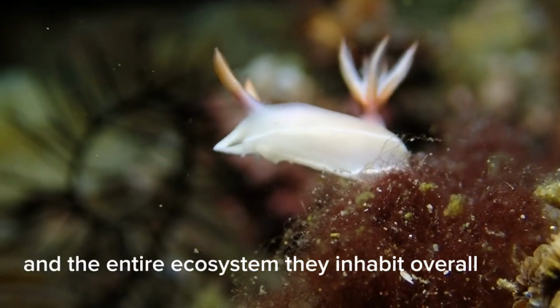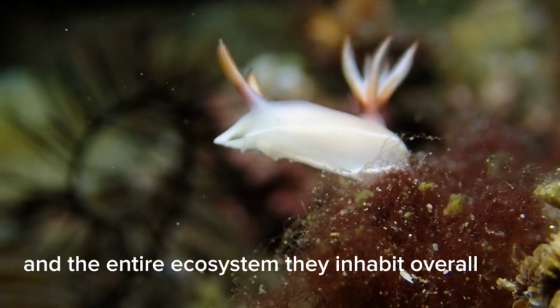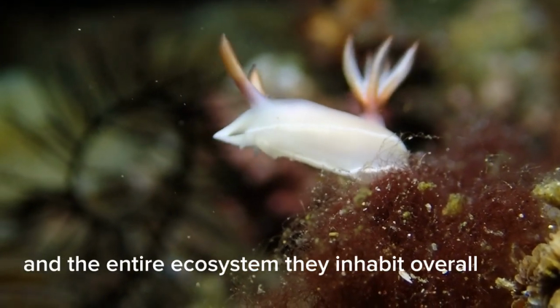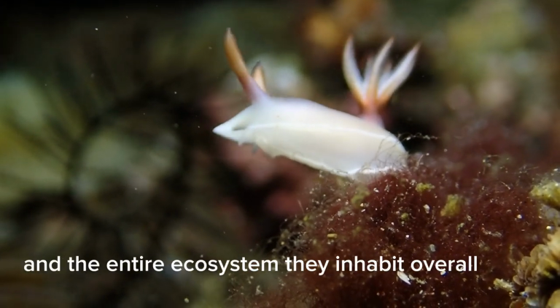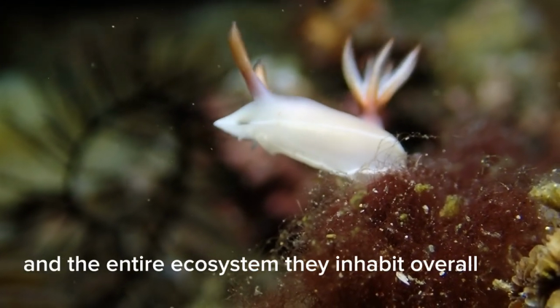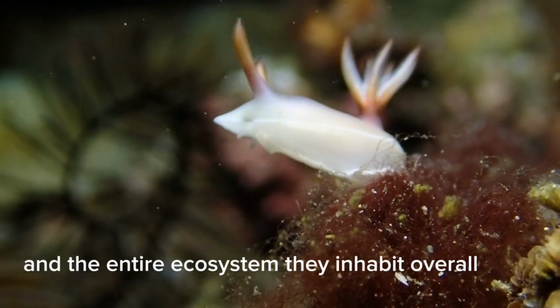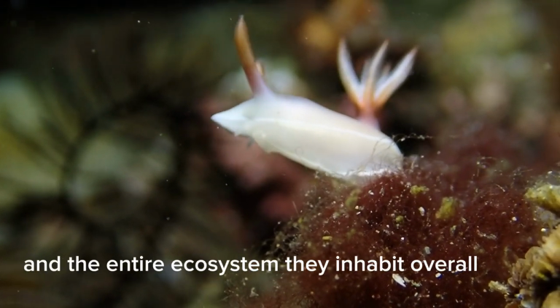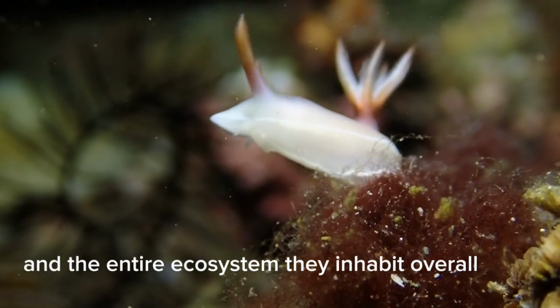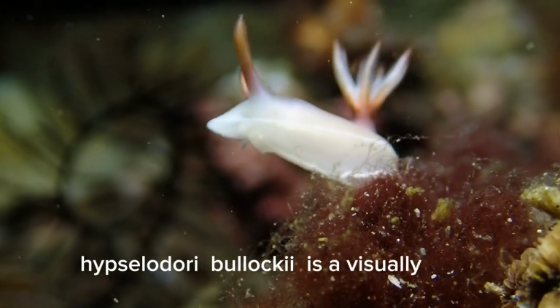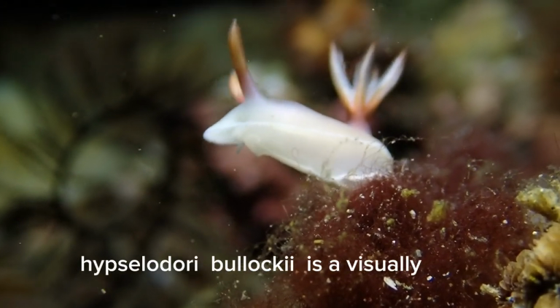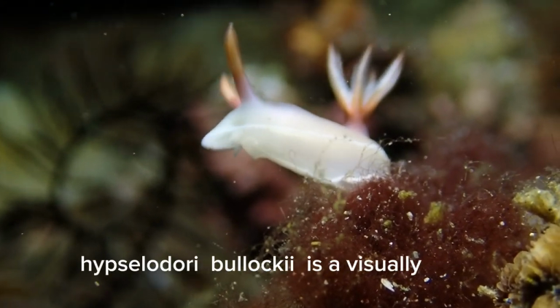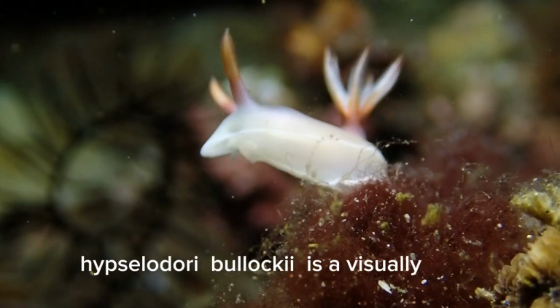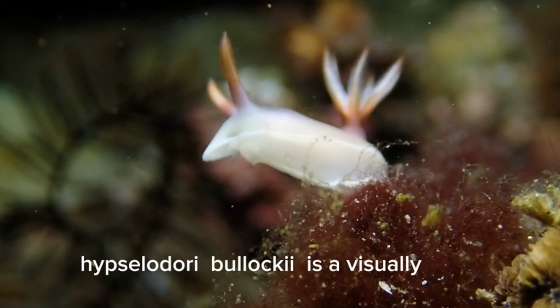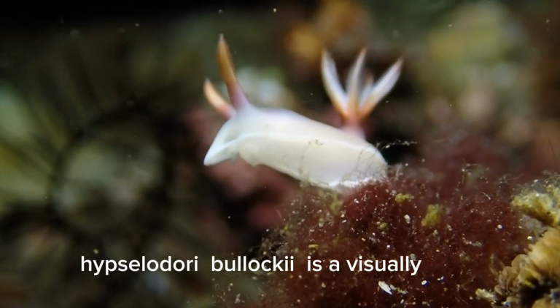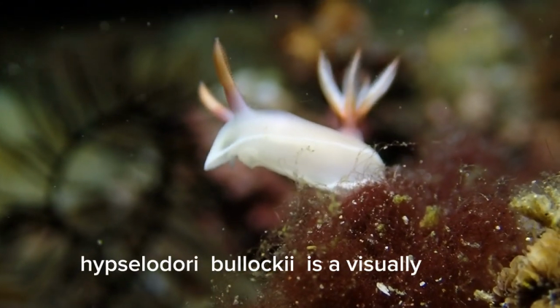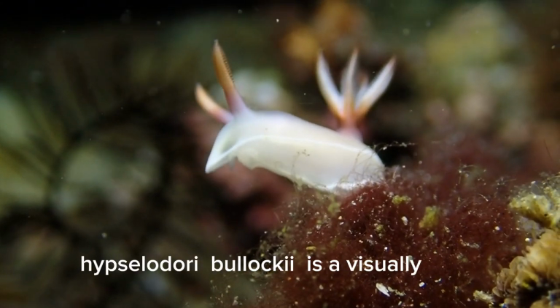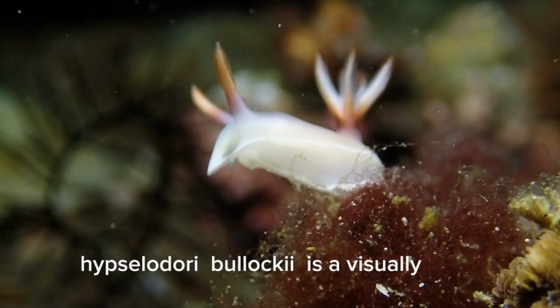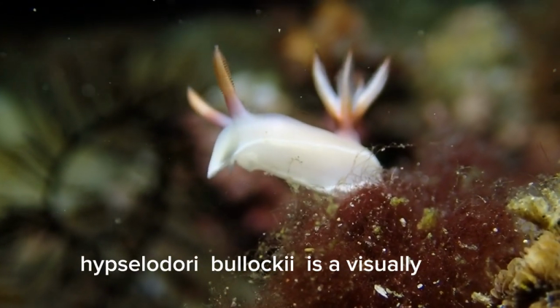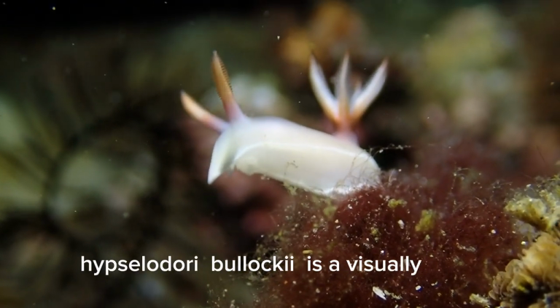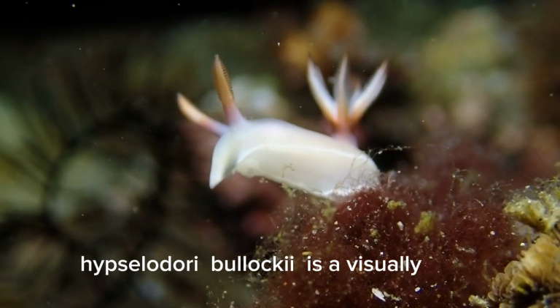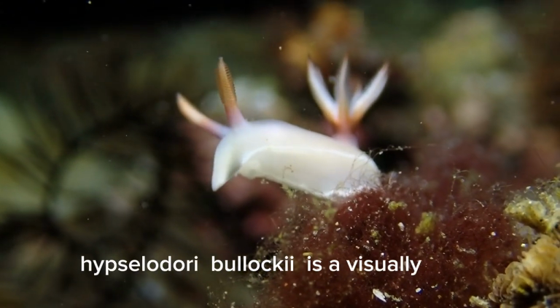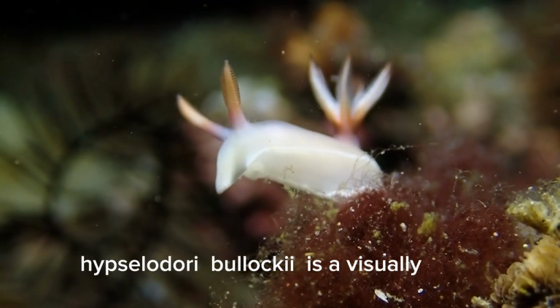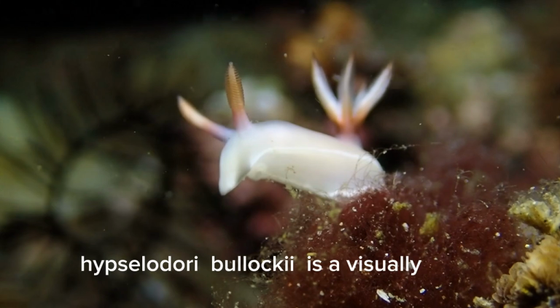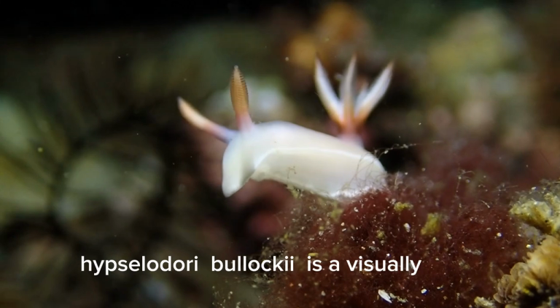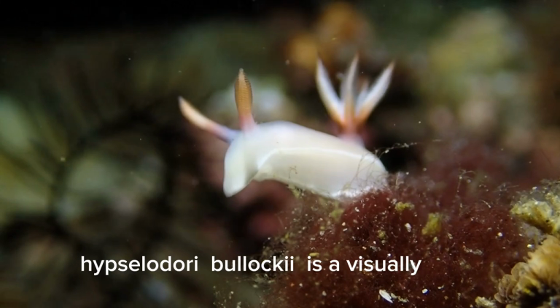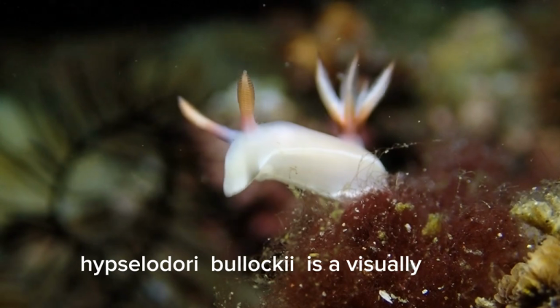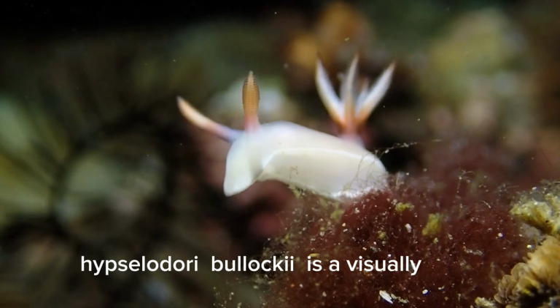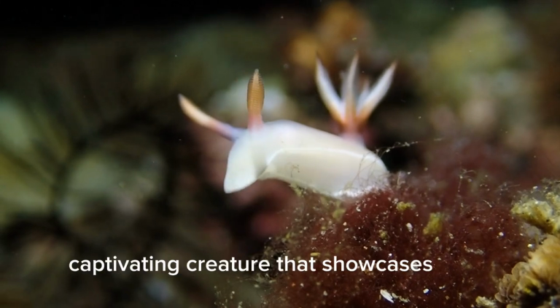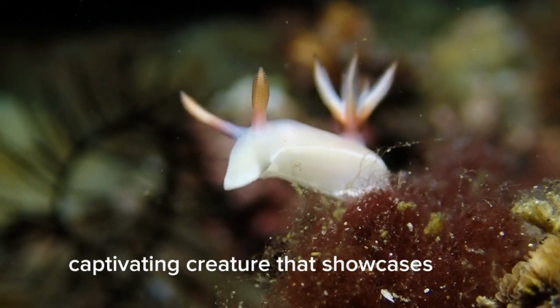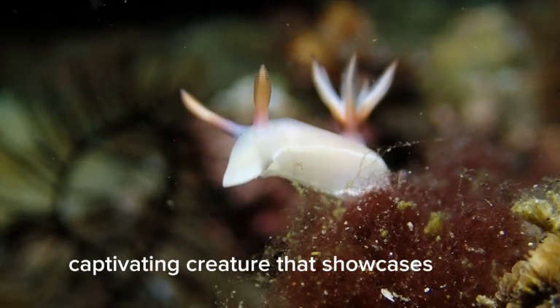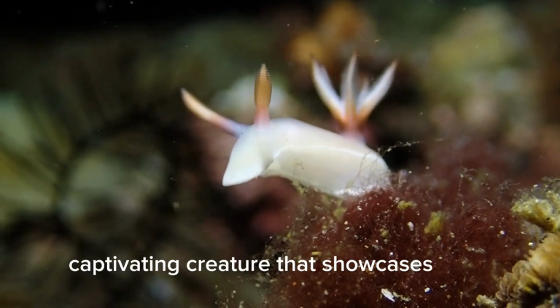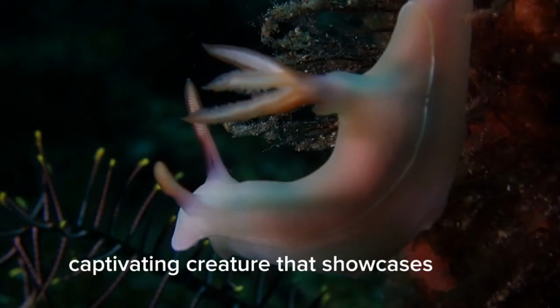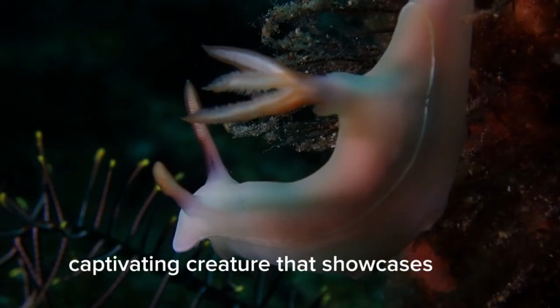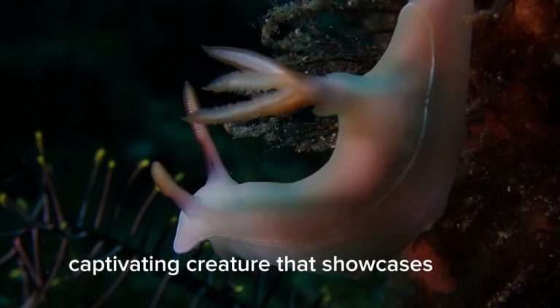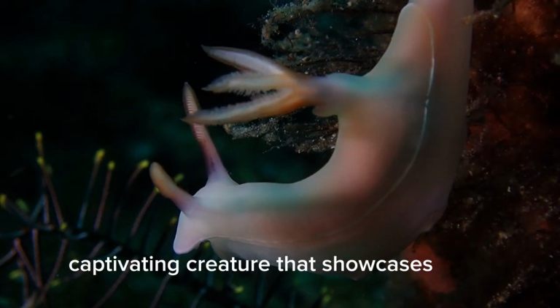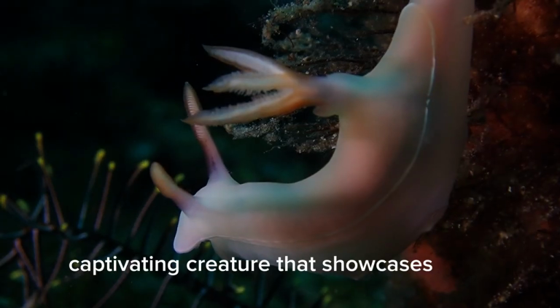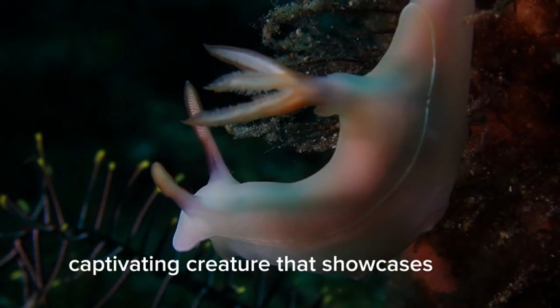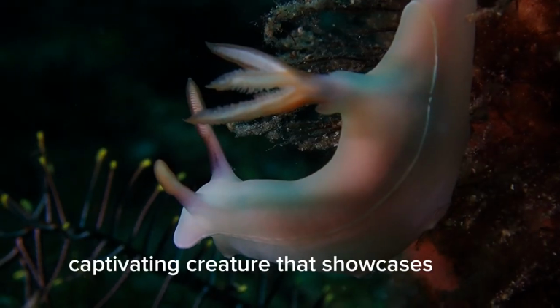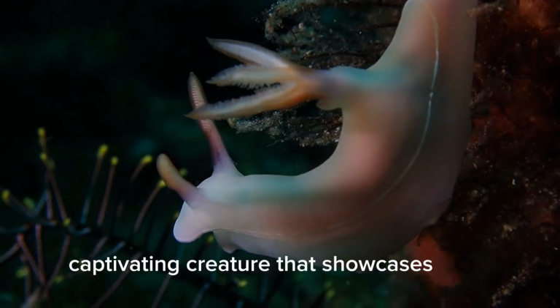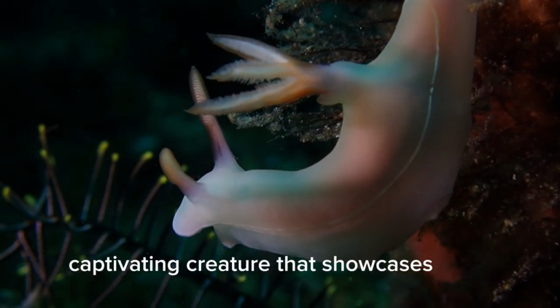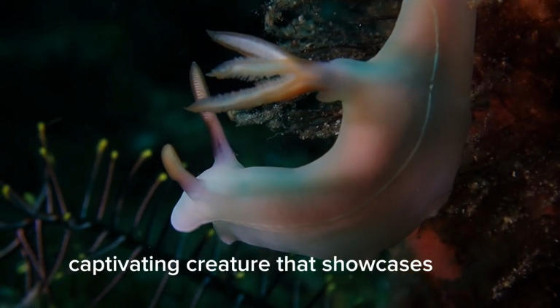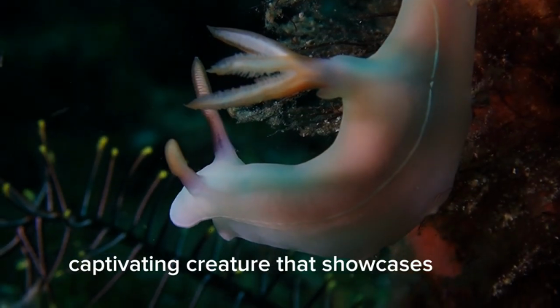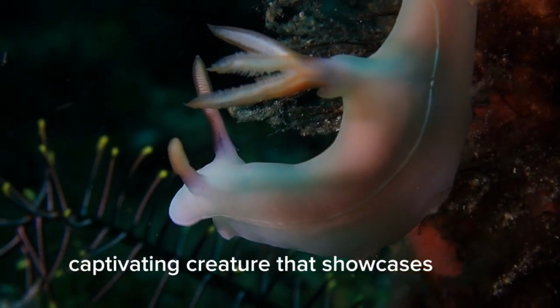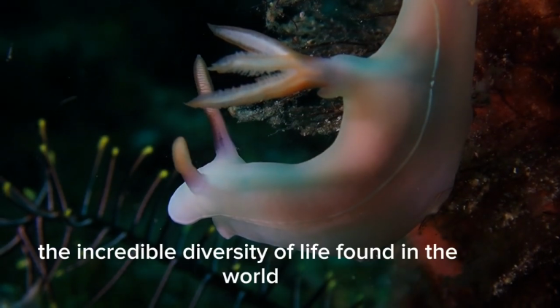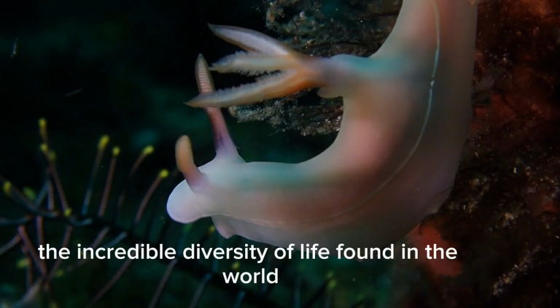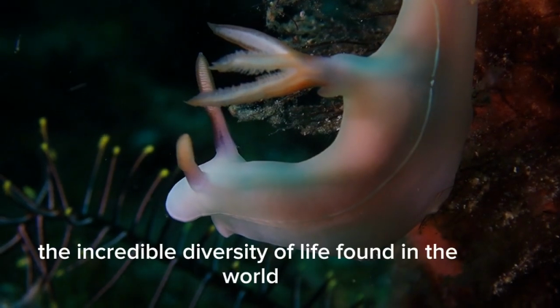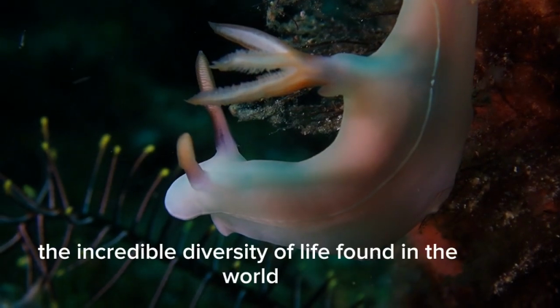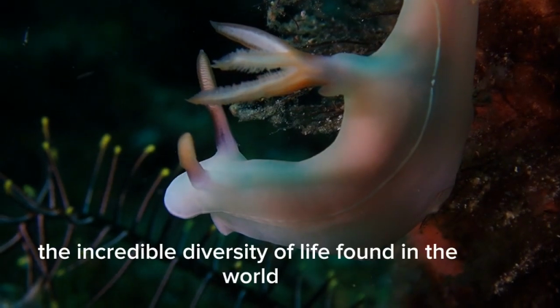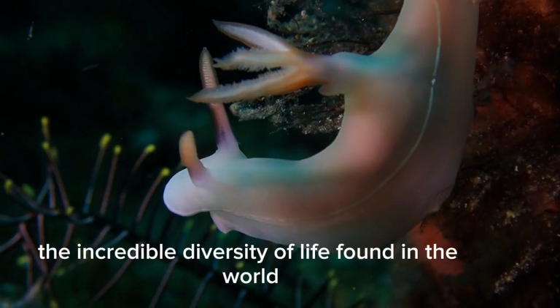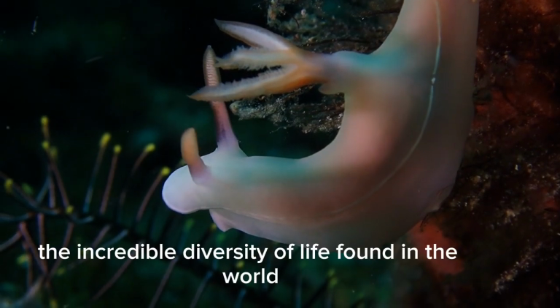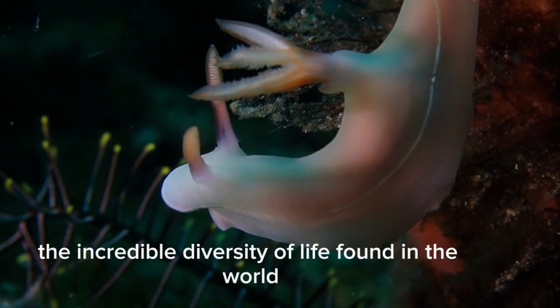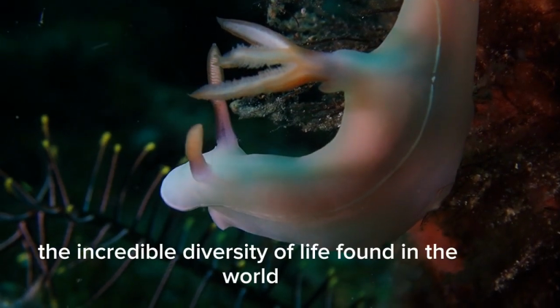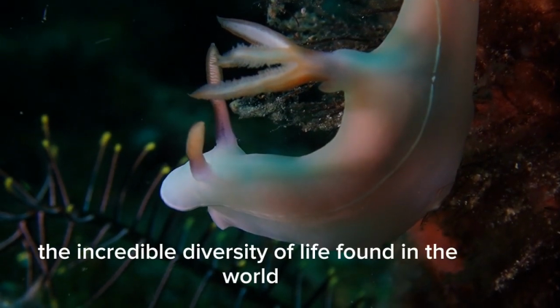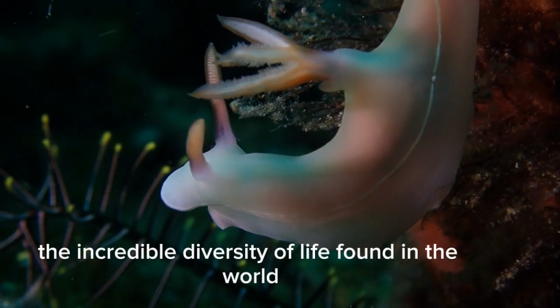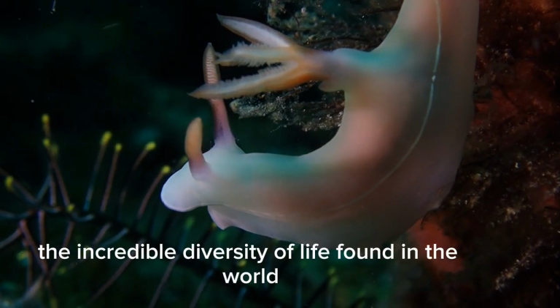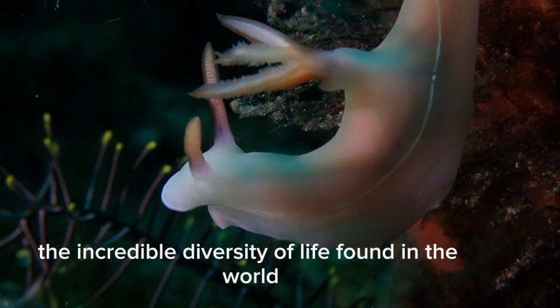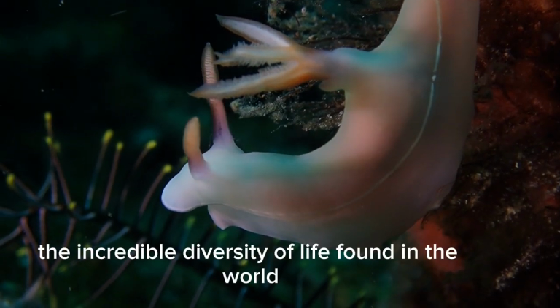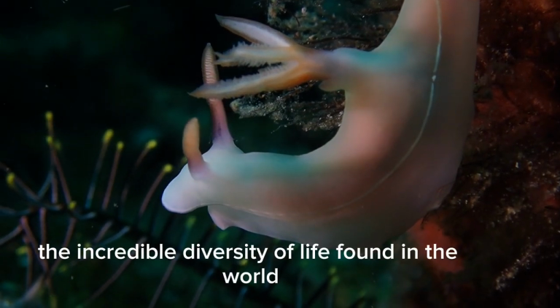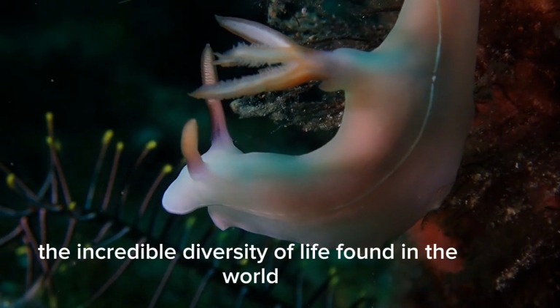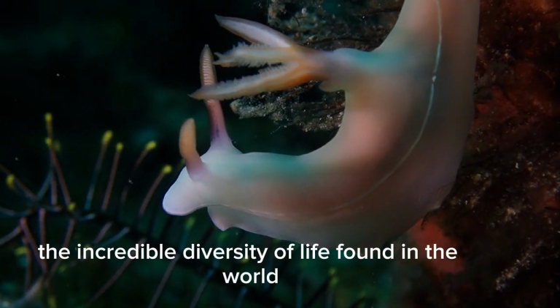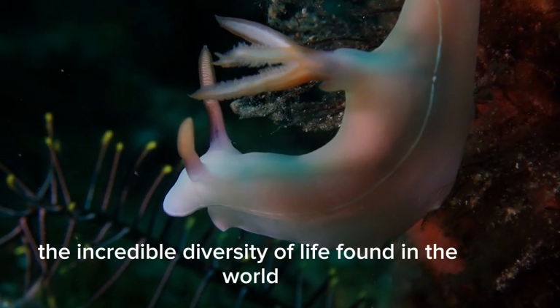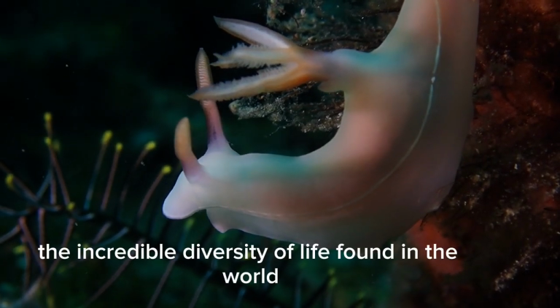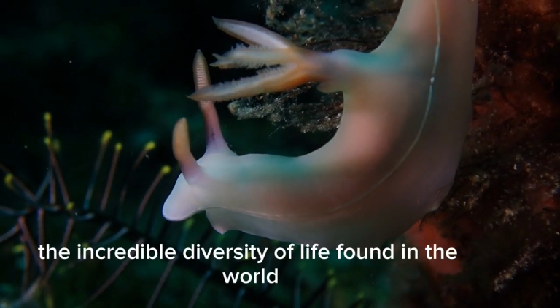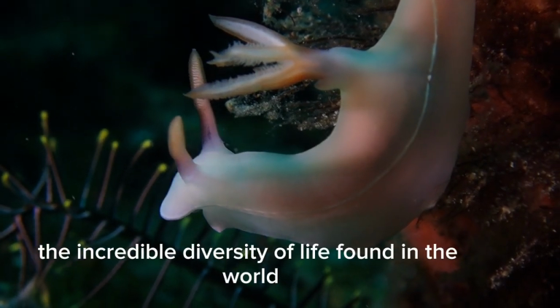Overall, Hypsilodoris bullachei is a visually captivating creature that showcases the incredible diversity of life found in the world.